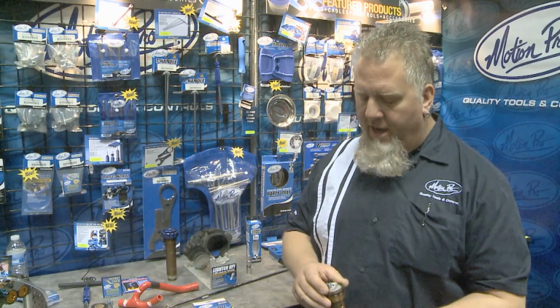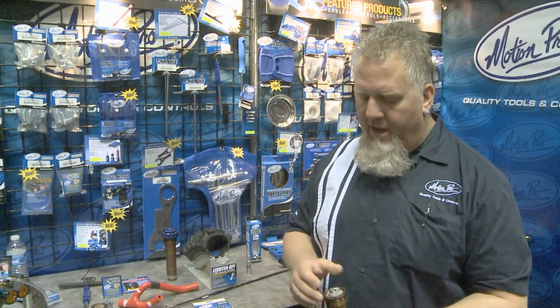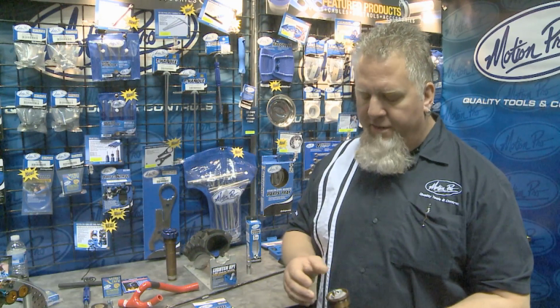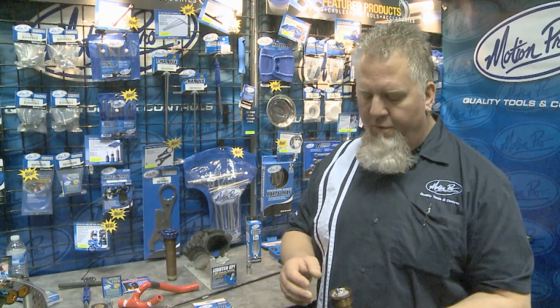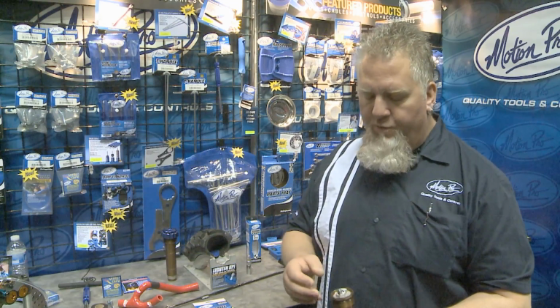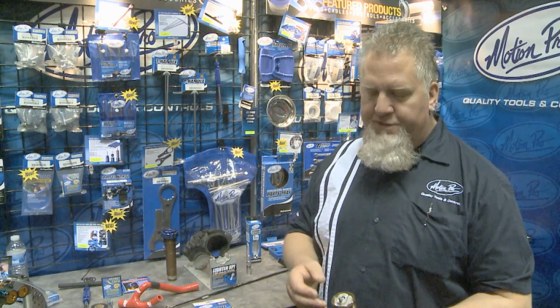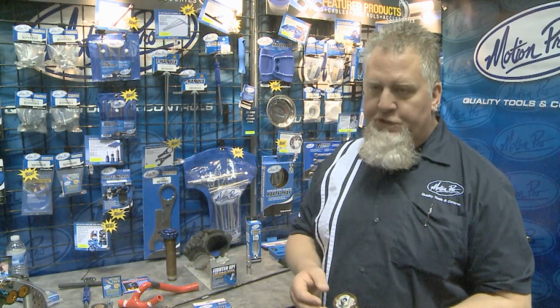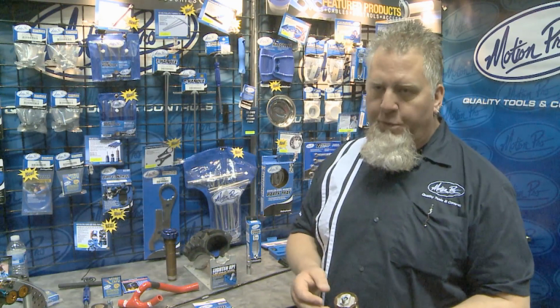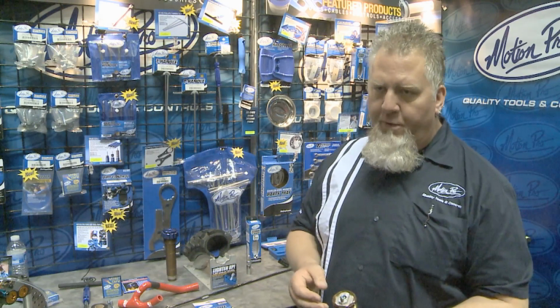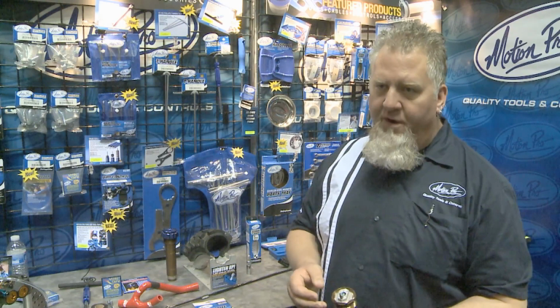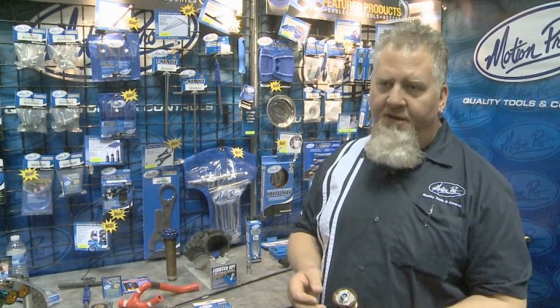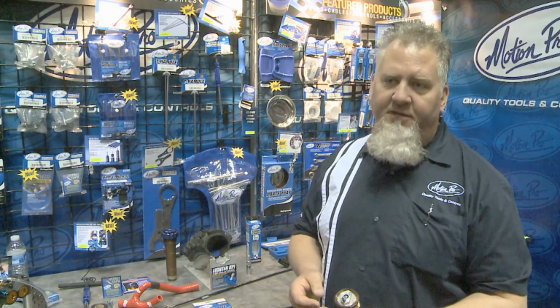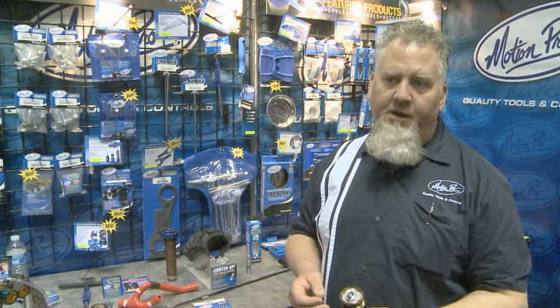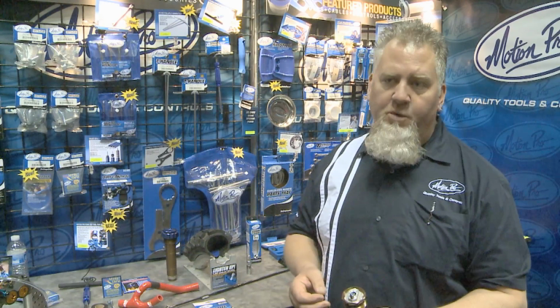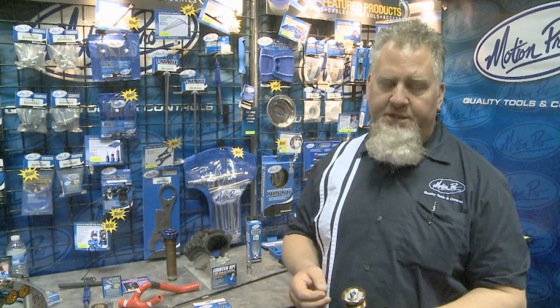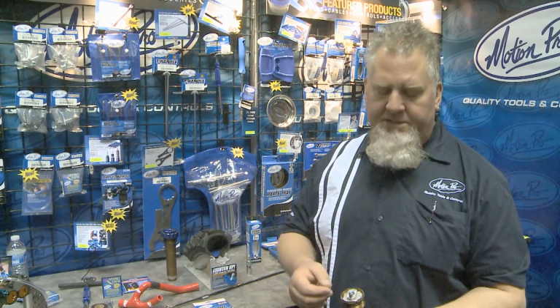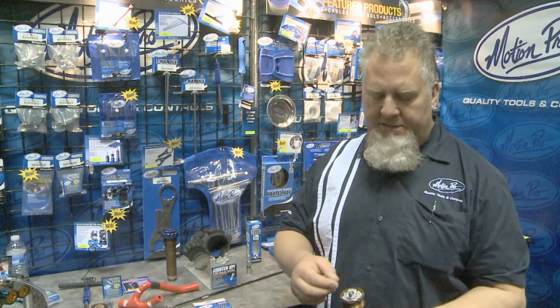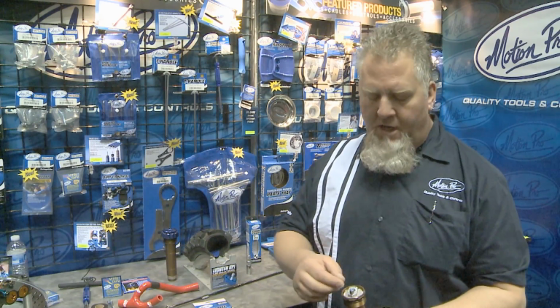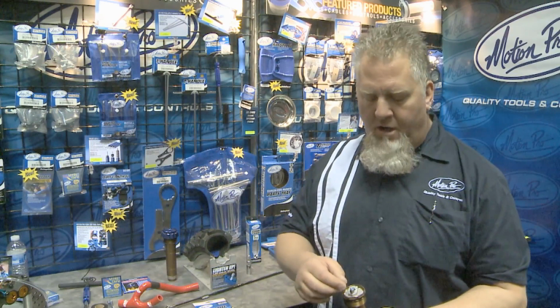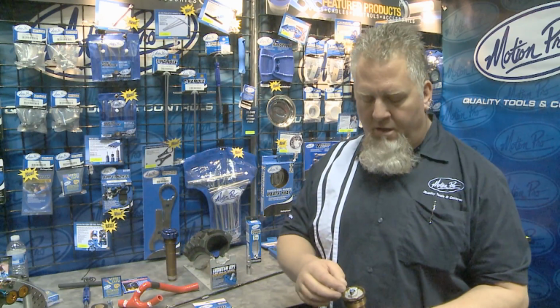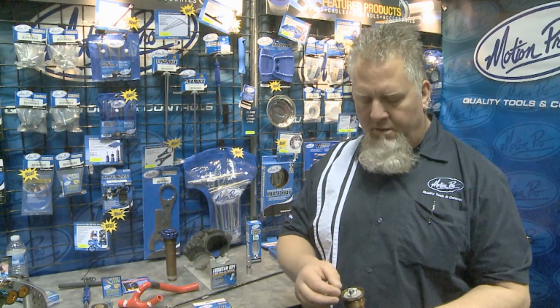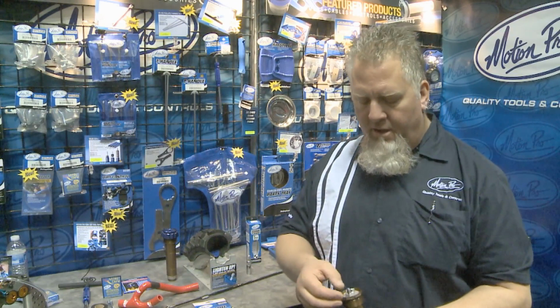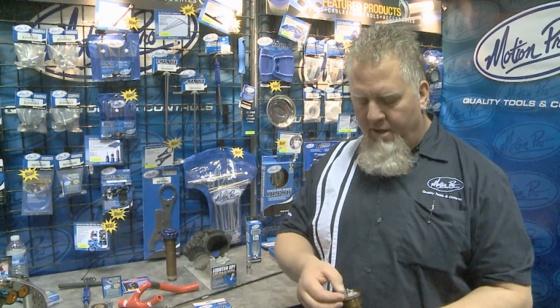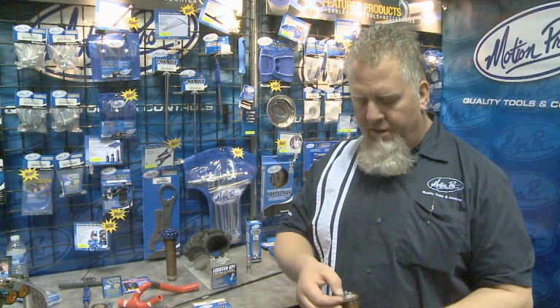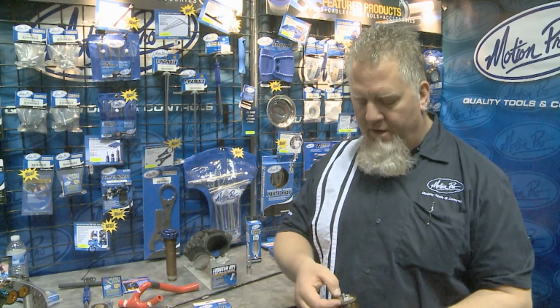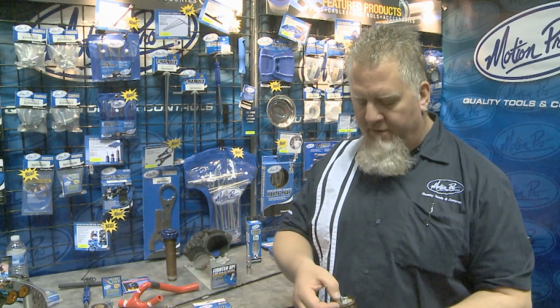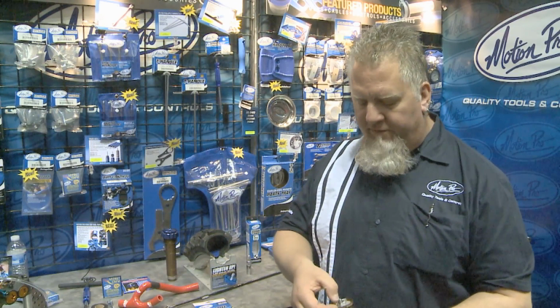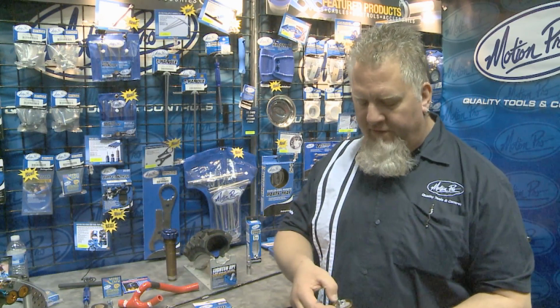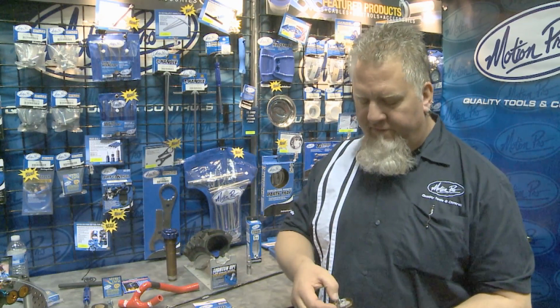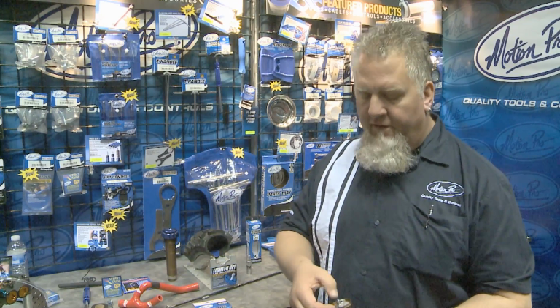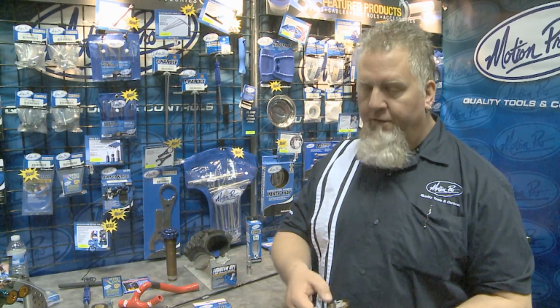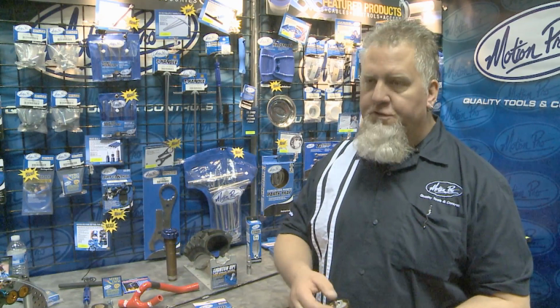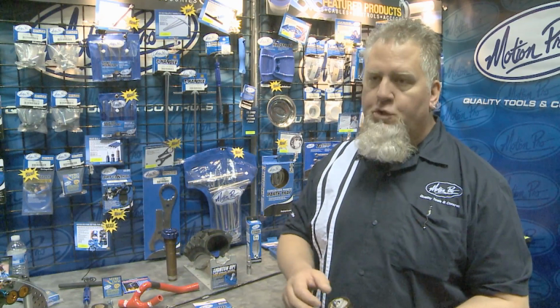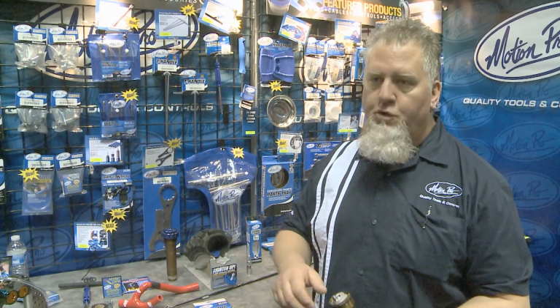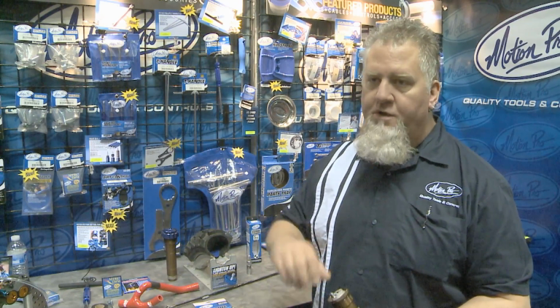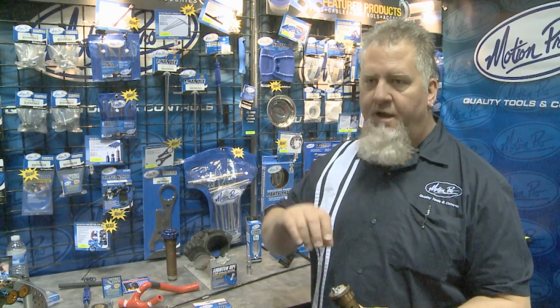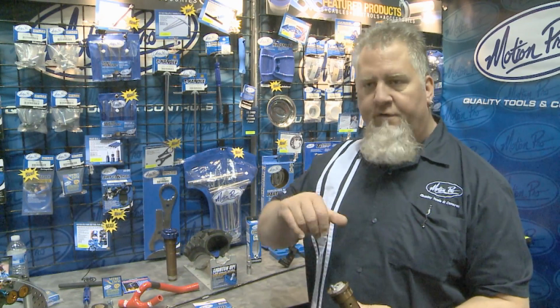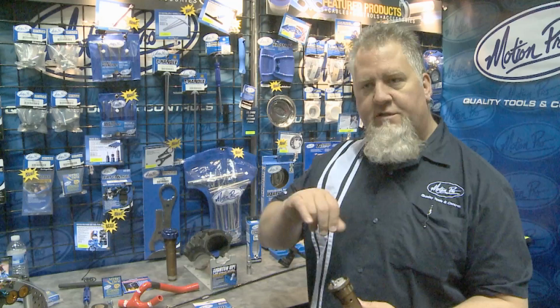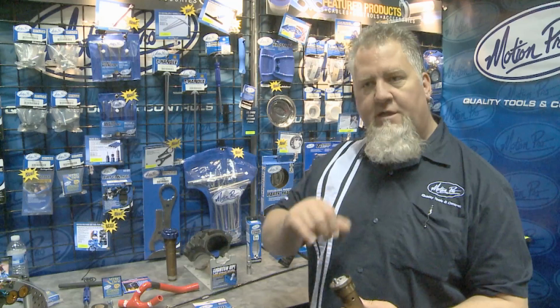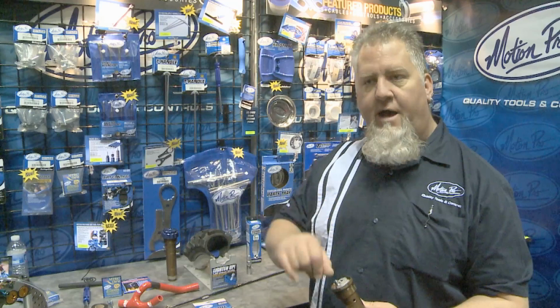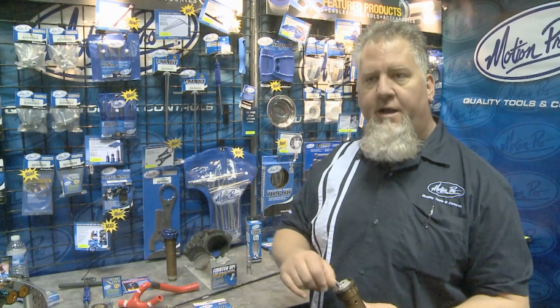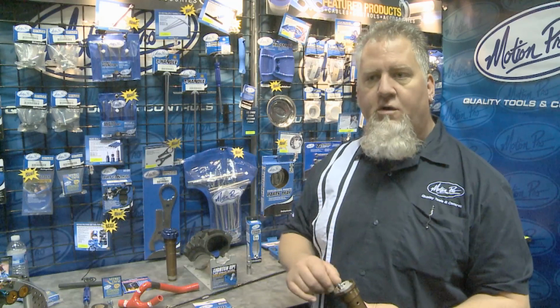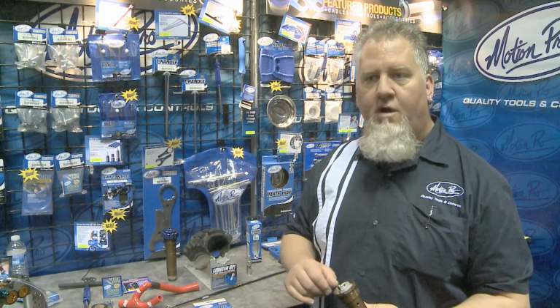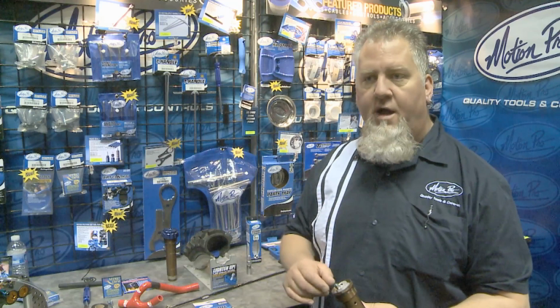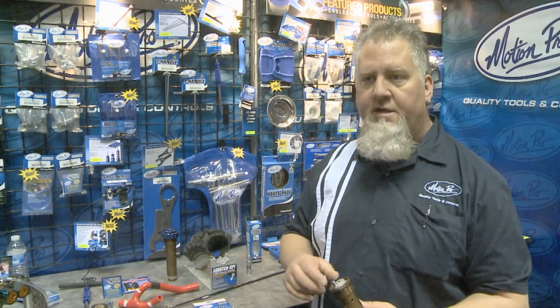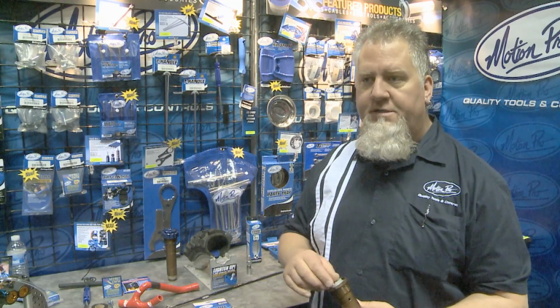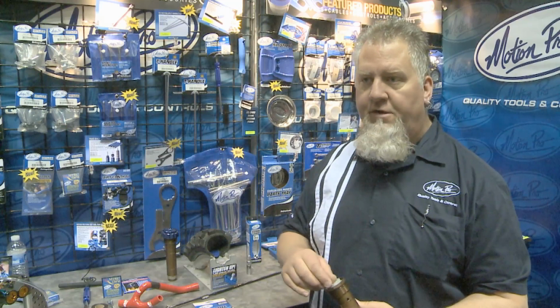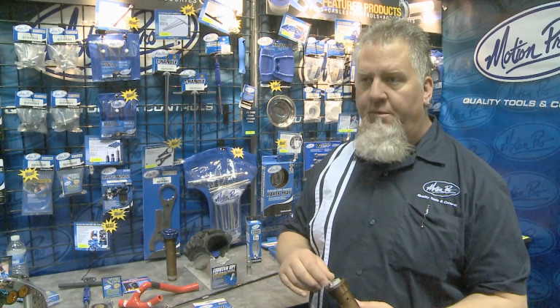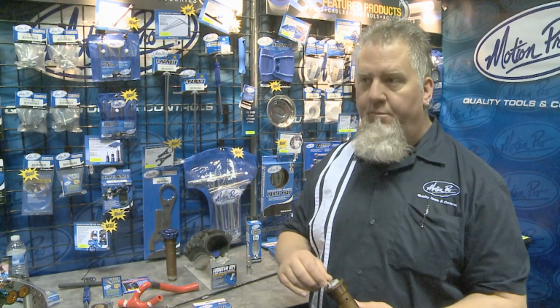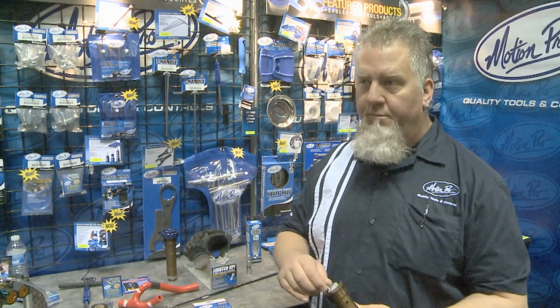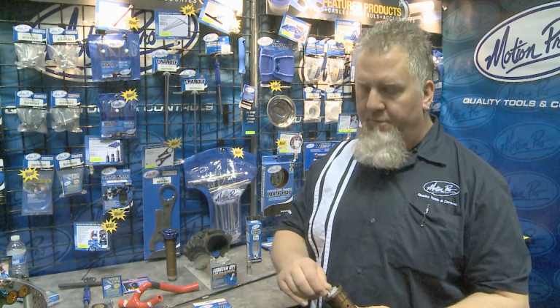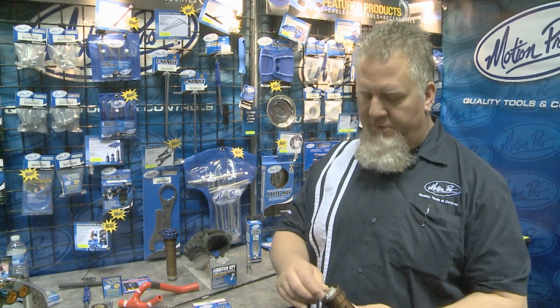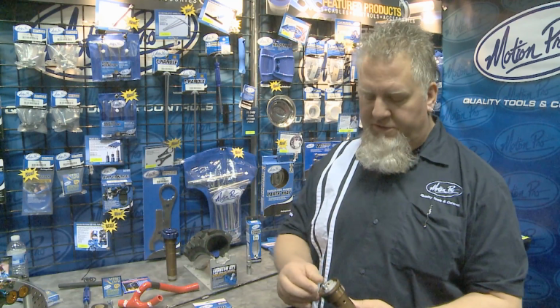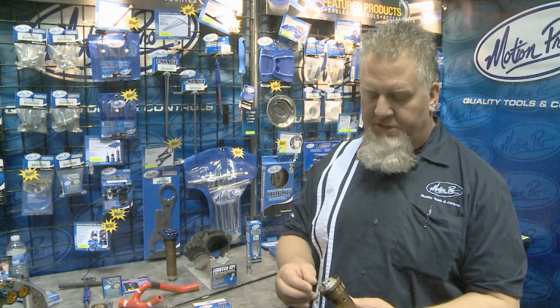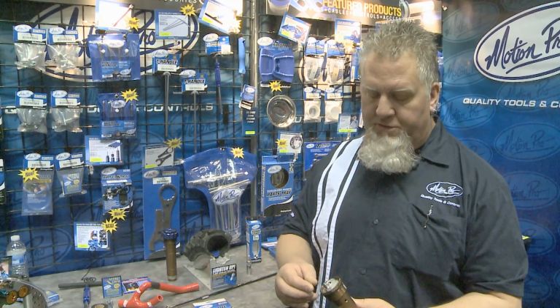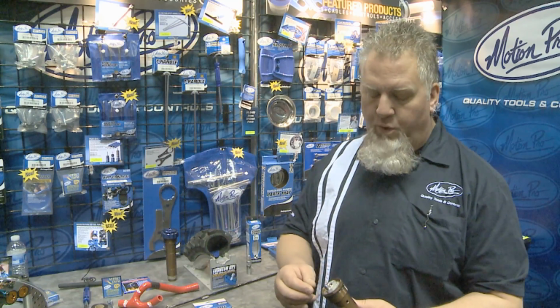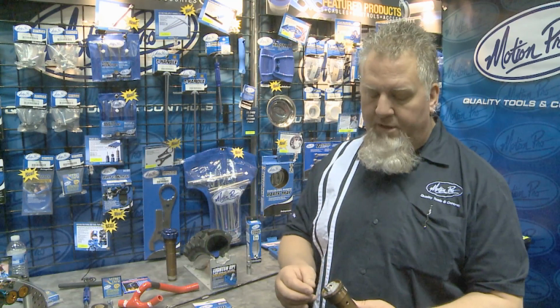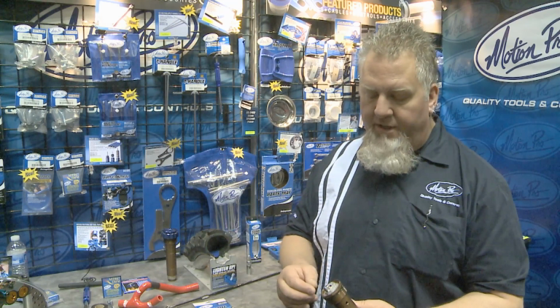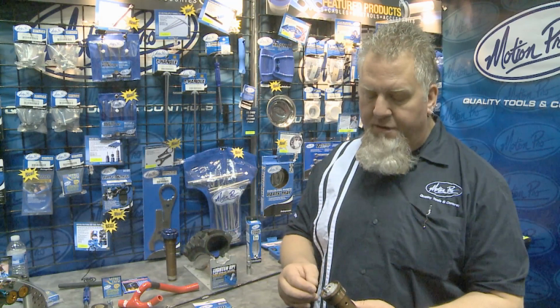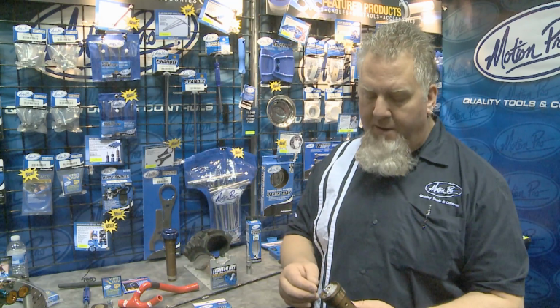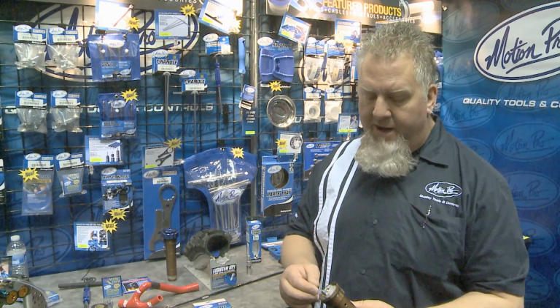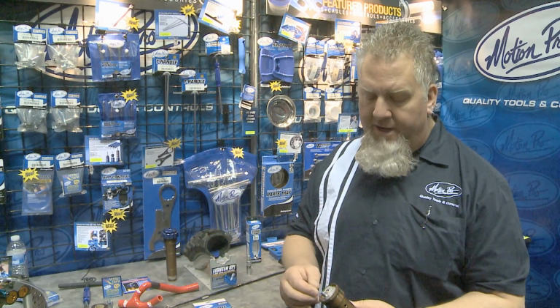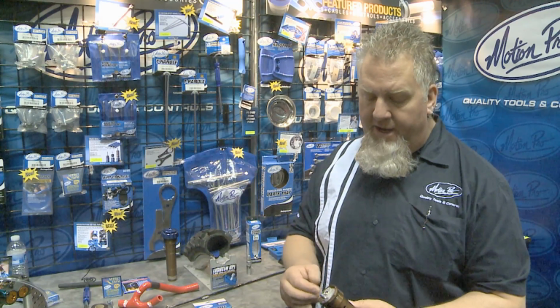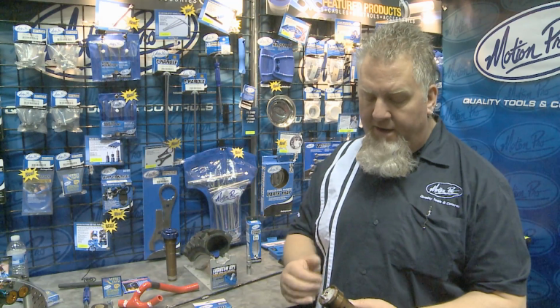They're super easy to install — there's just a little screwdriver slot across, and you can quickly thread it in.